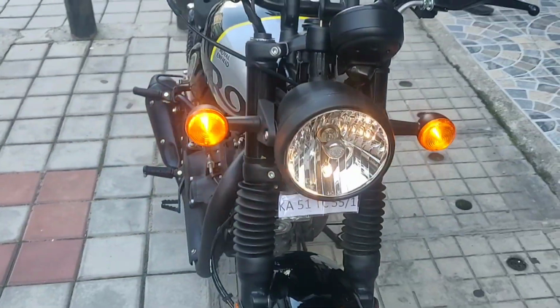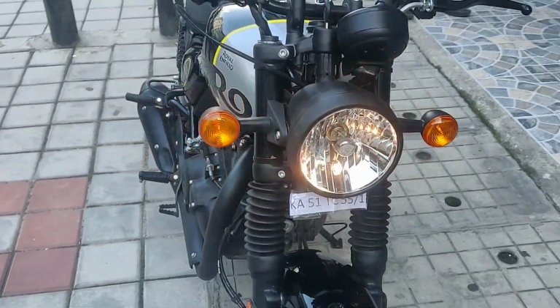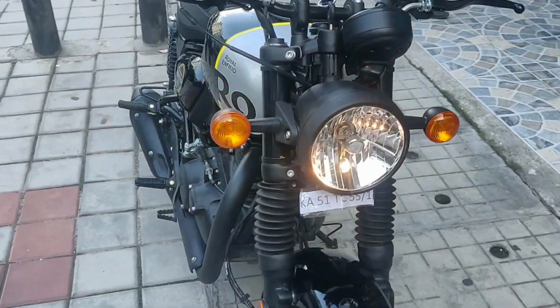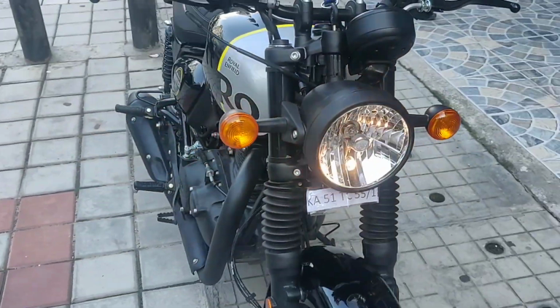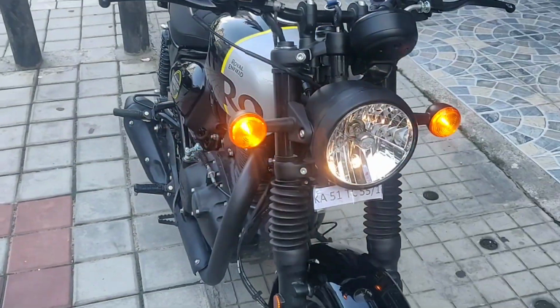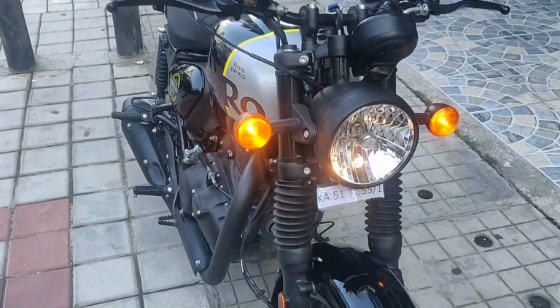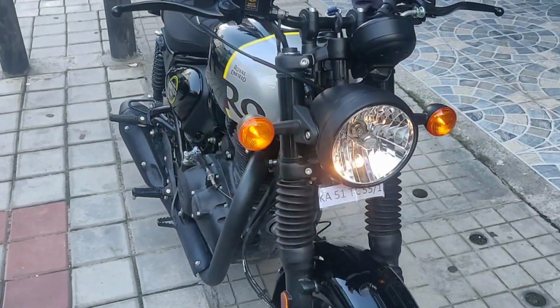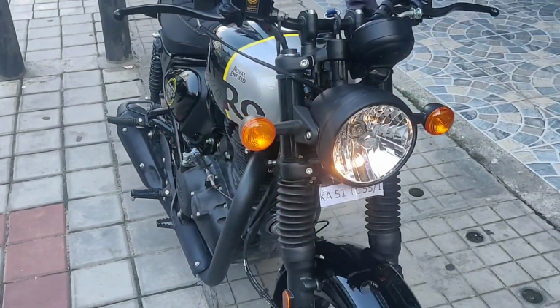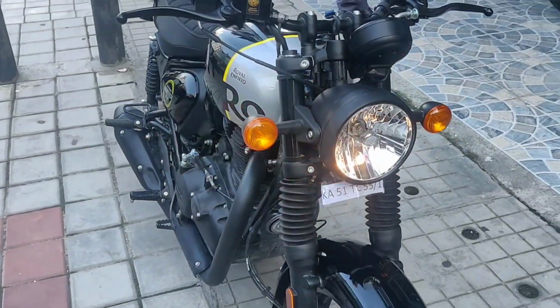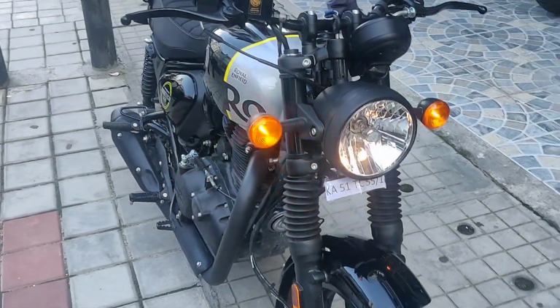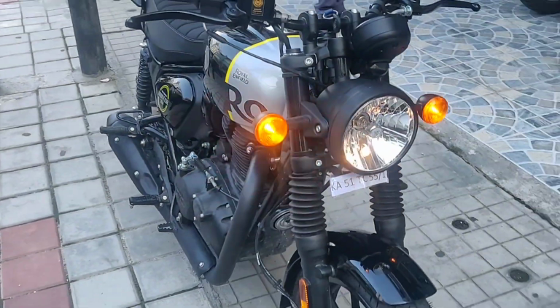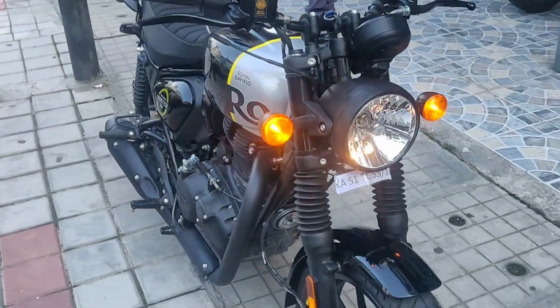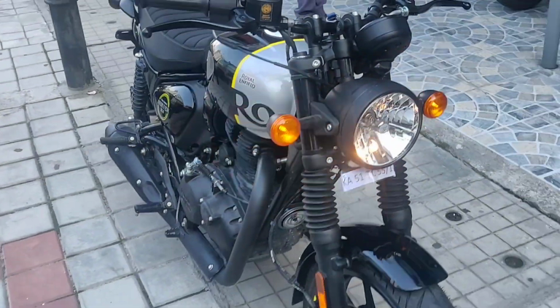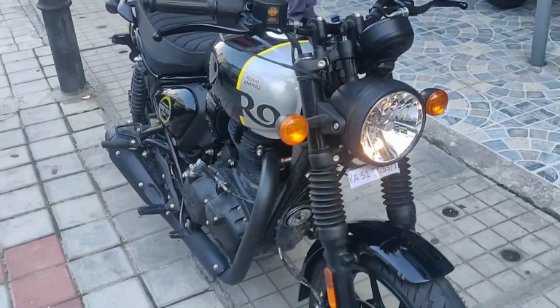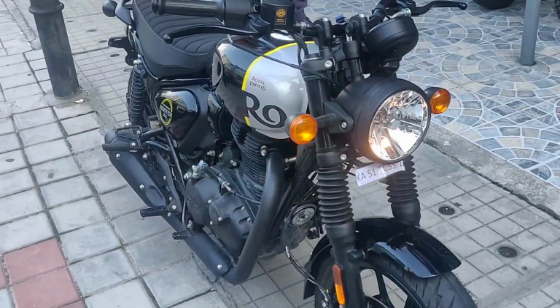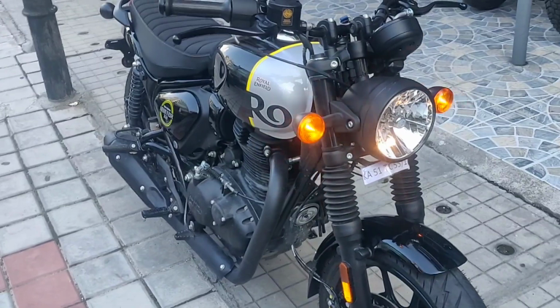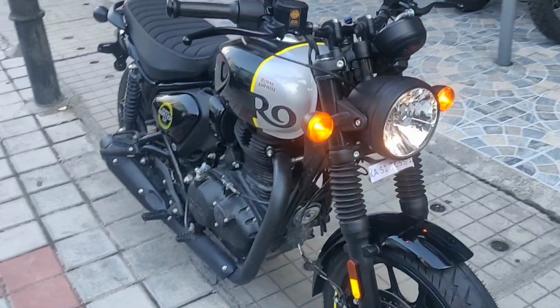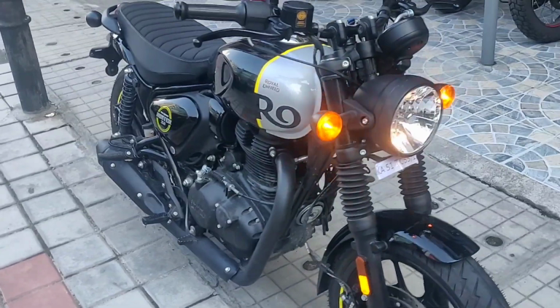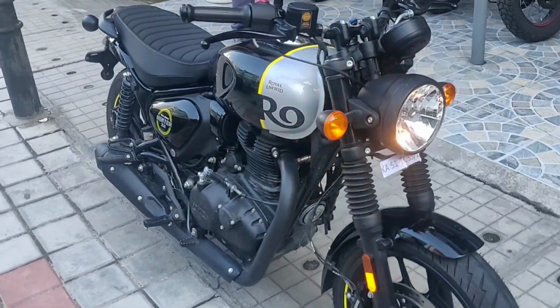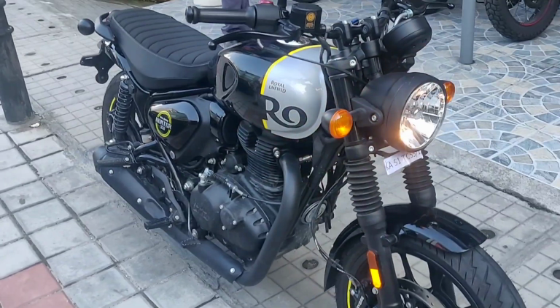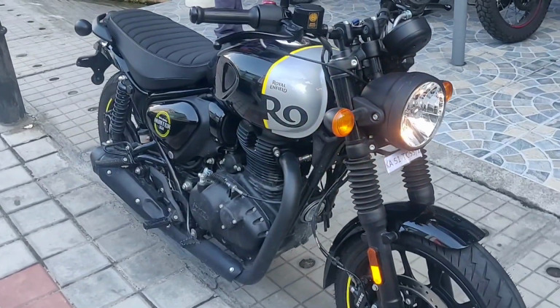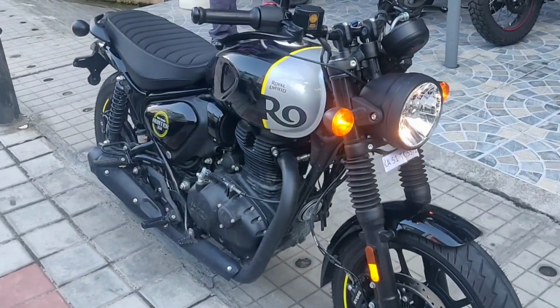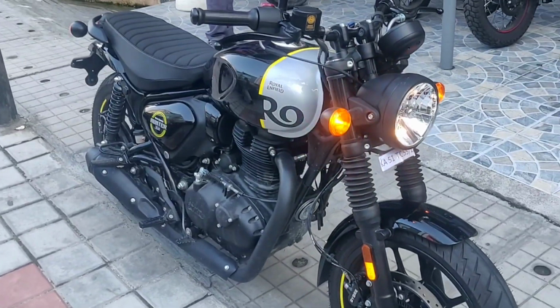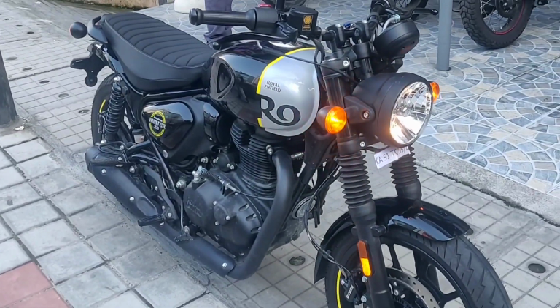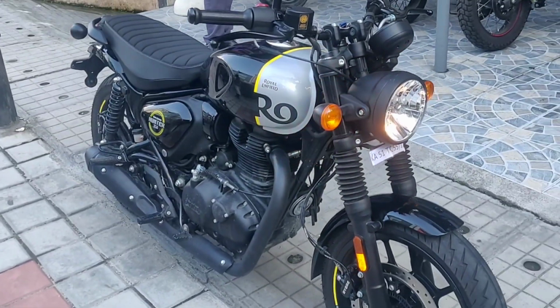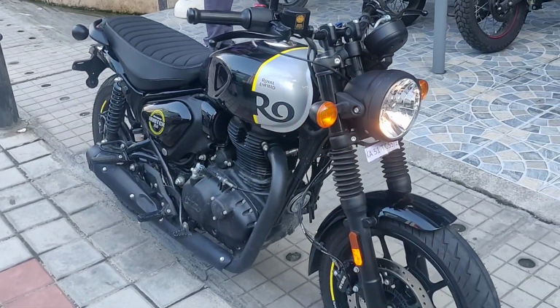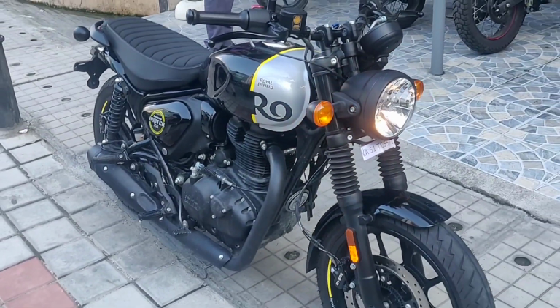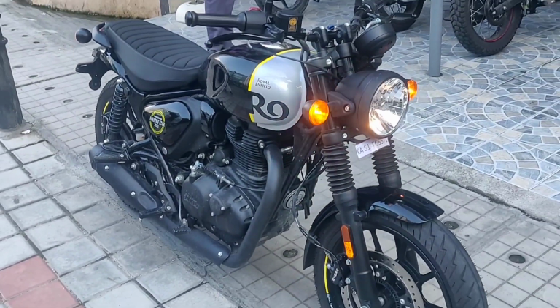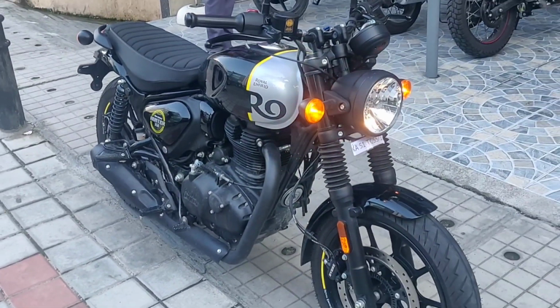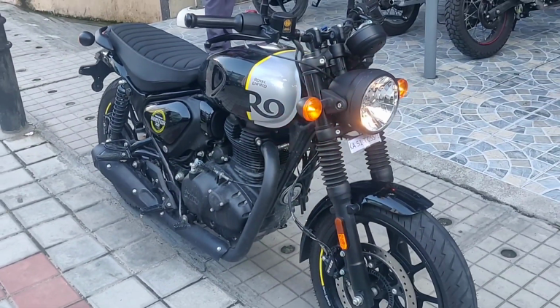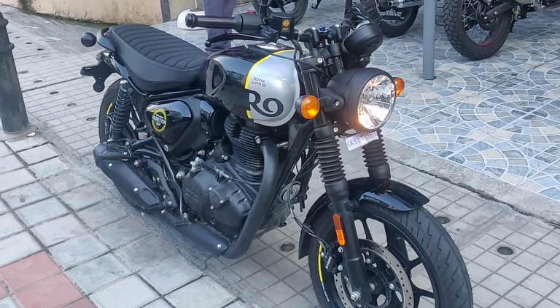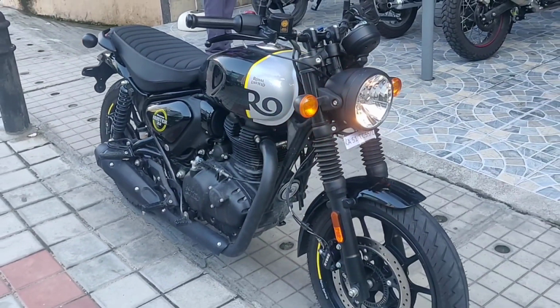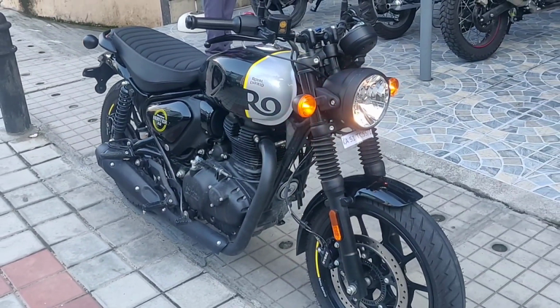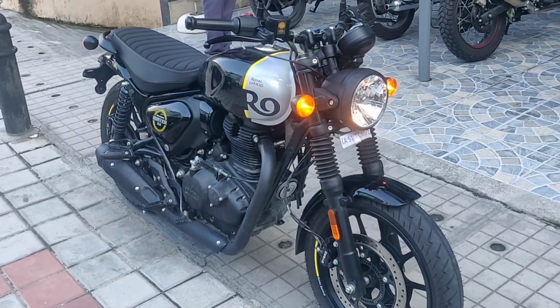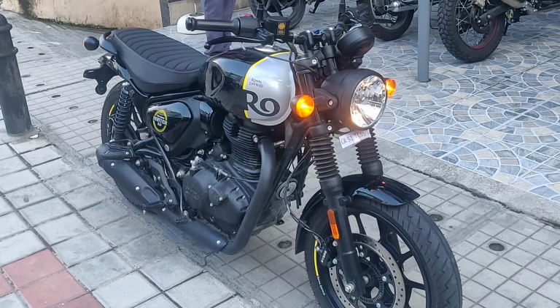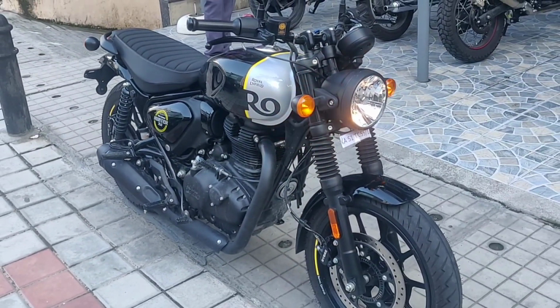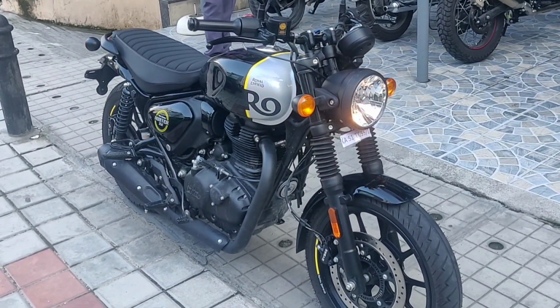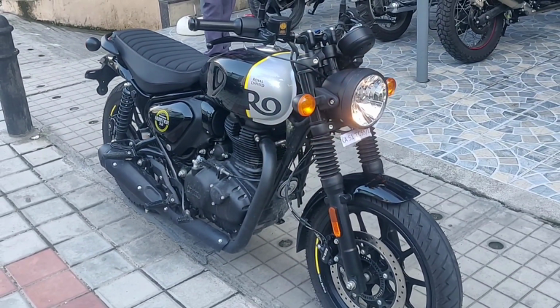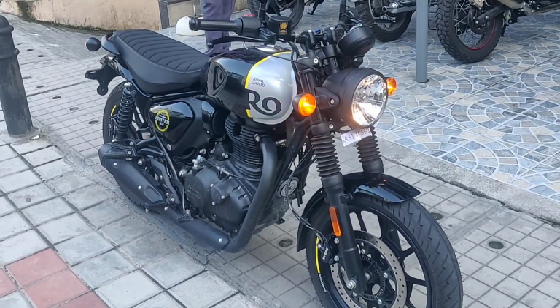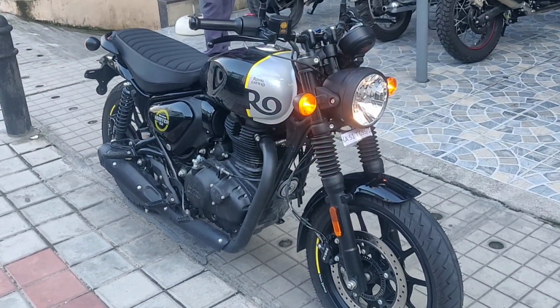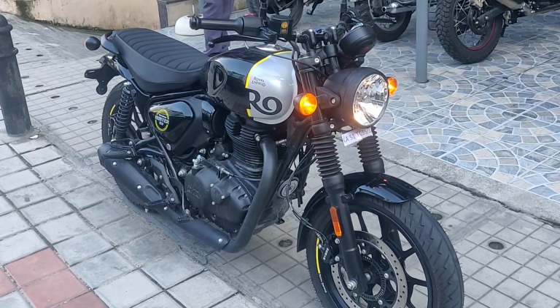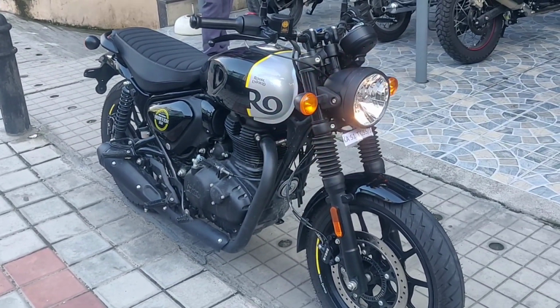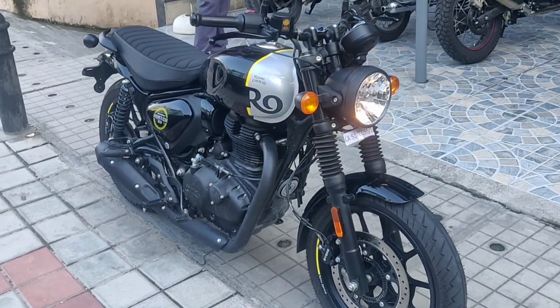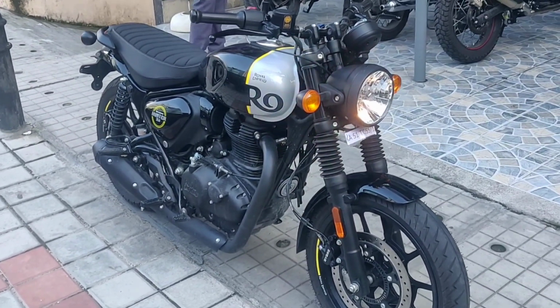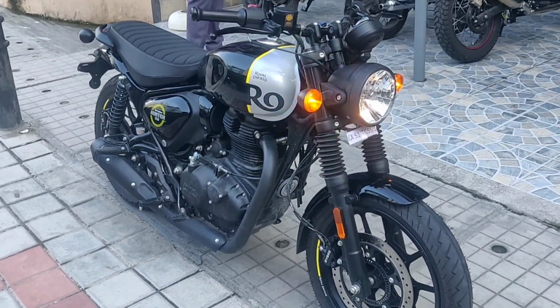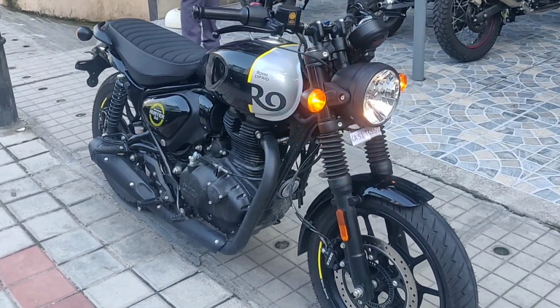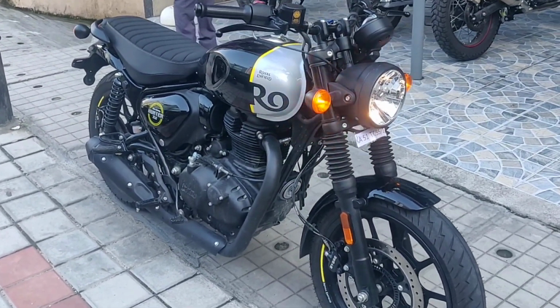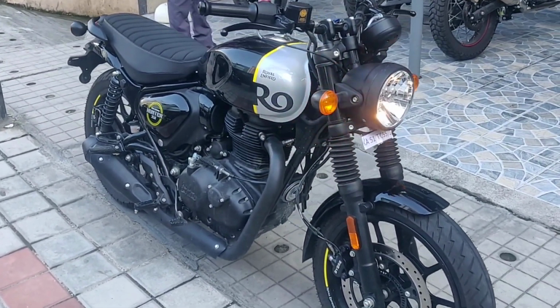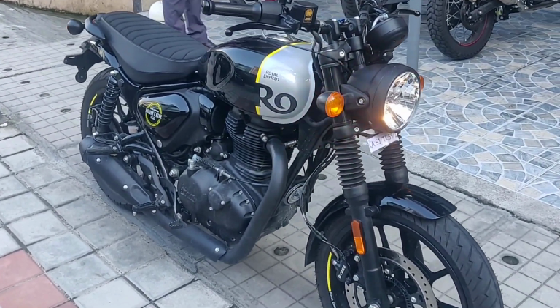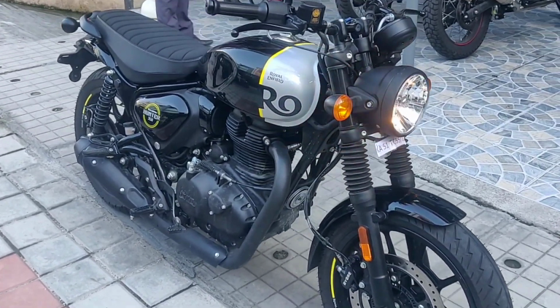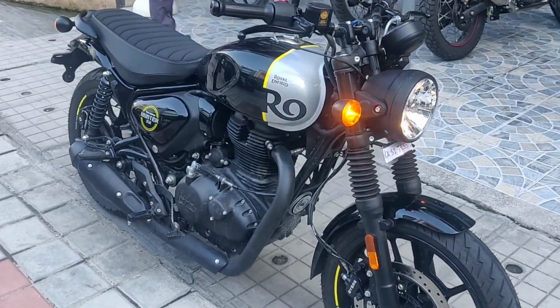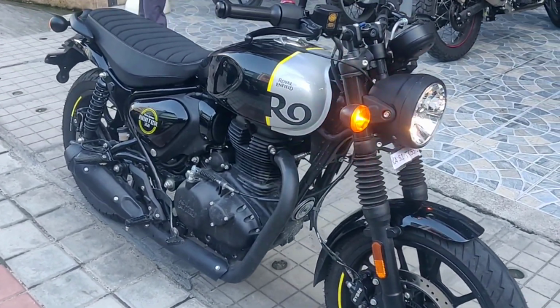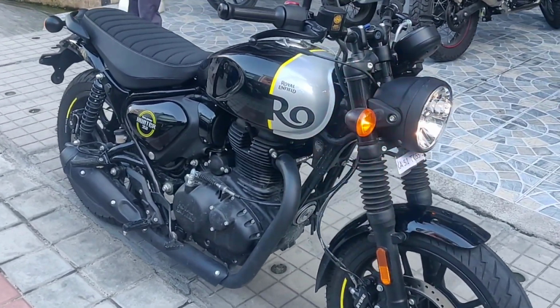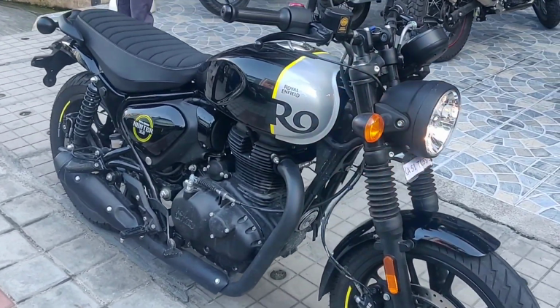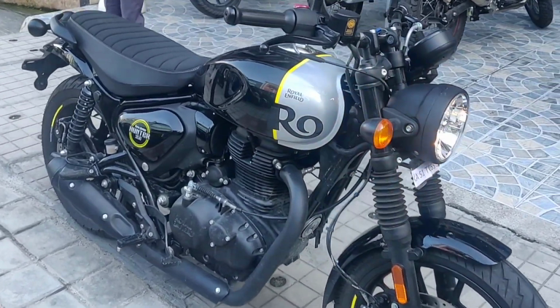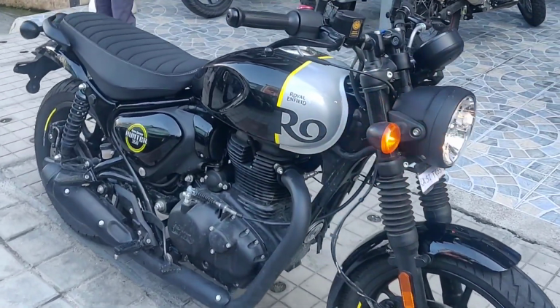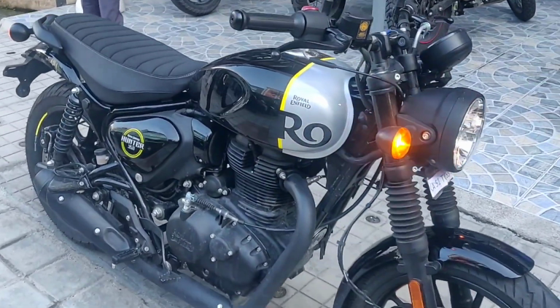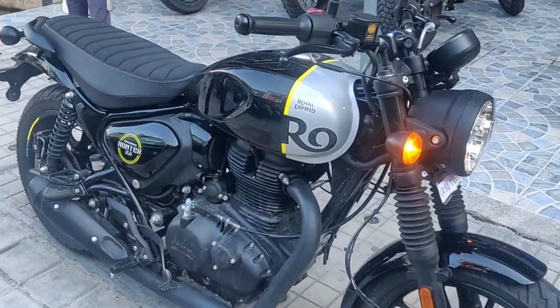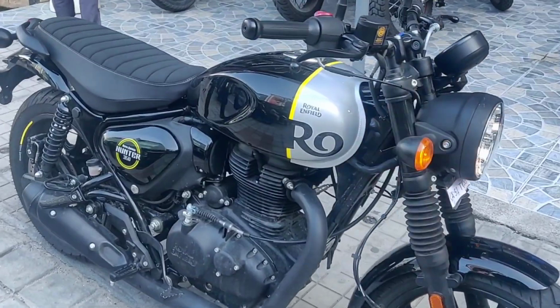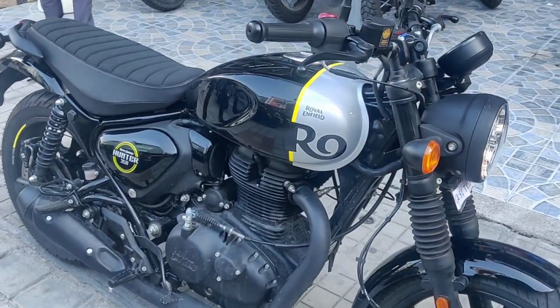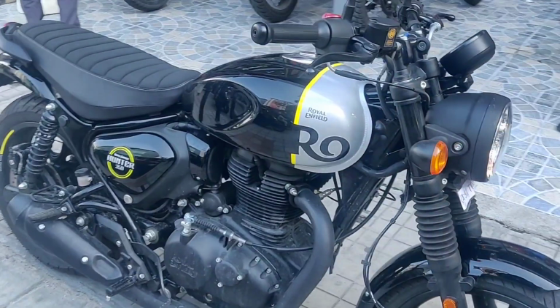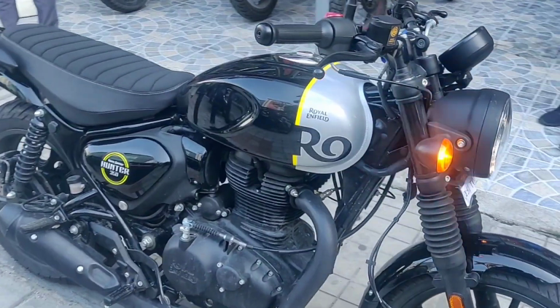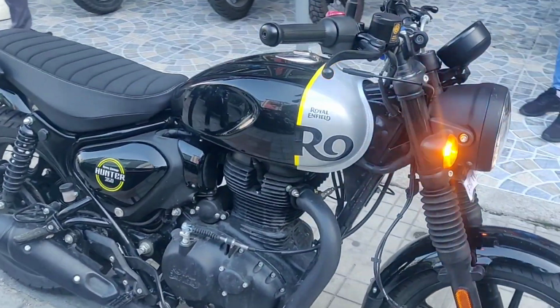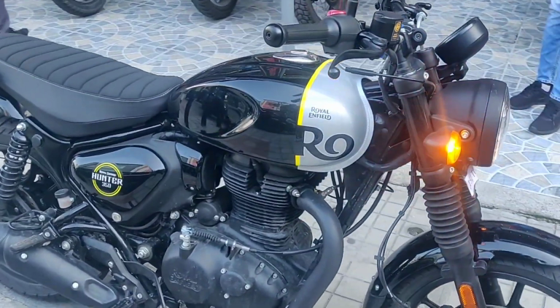Coming to the price, this bike starts from 1.64 lakh and goes up to 1.69 lakh. That's all for this video — thanks for watching, catch you in the next one, peace out.